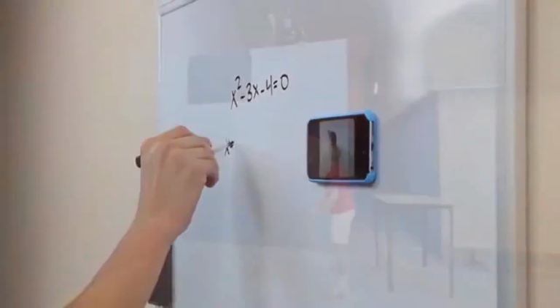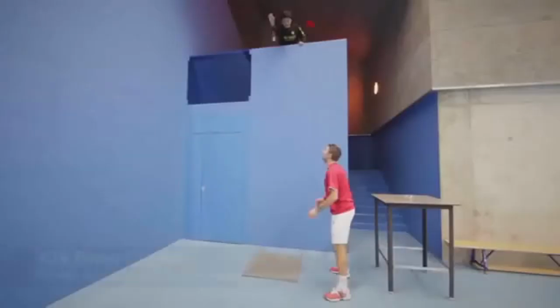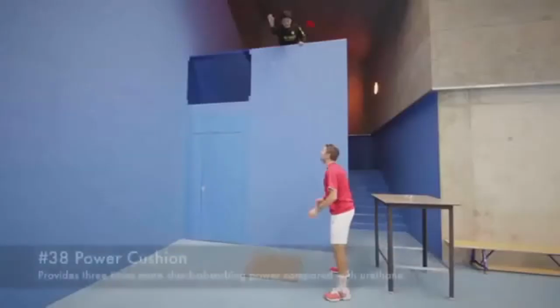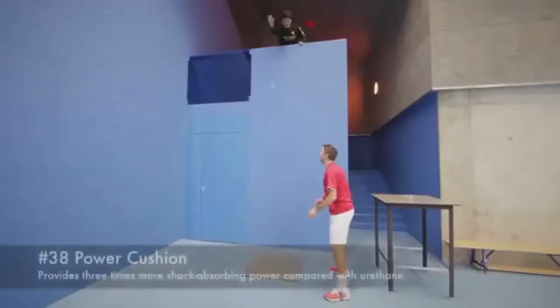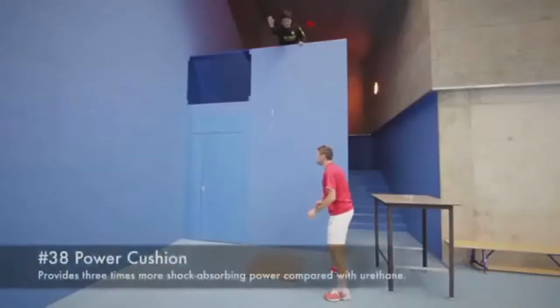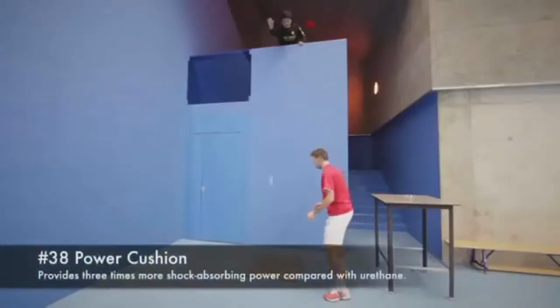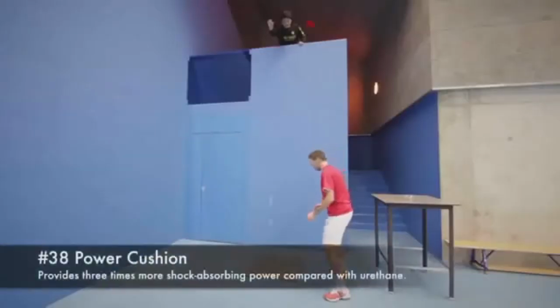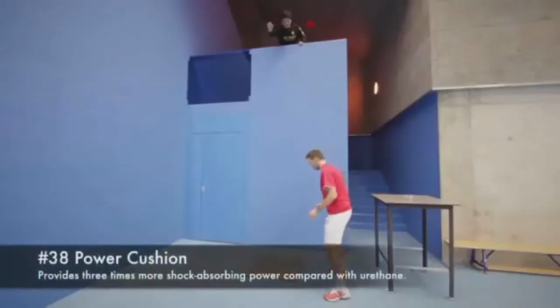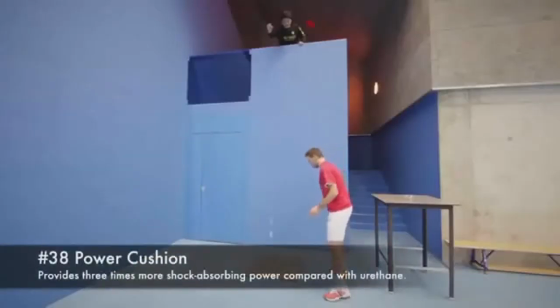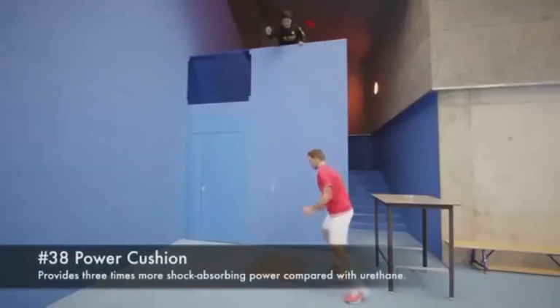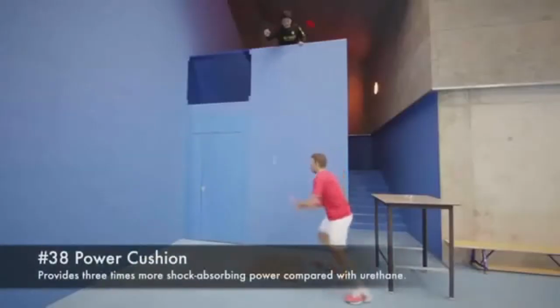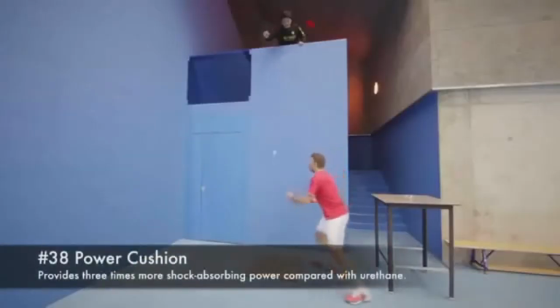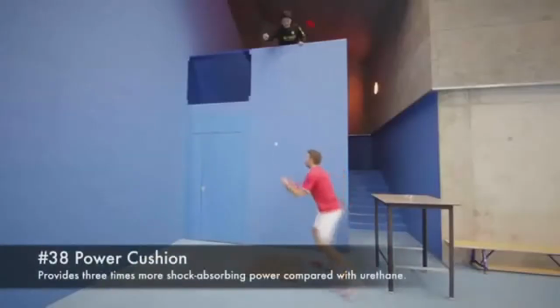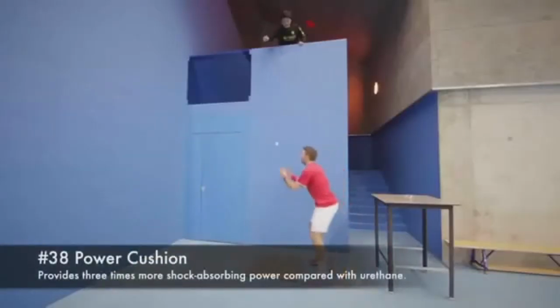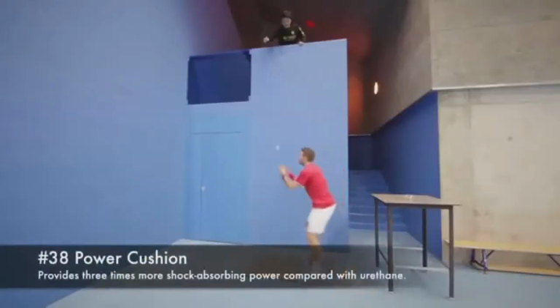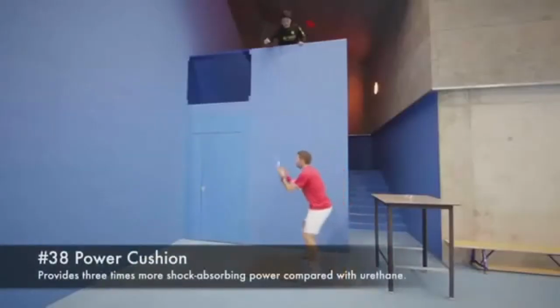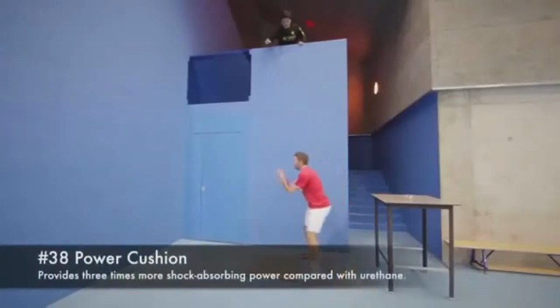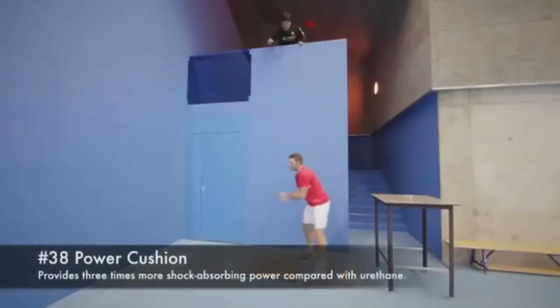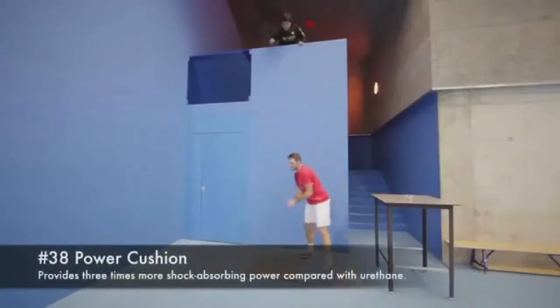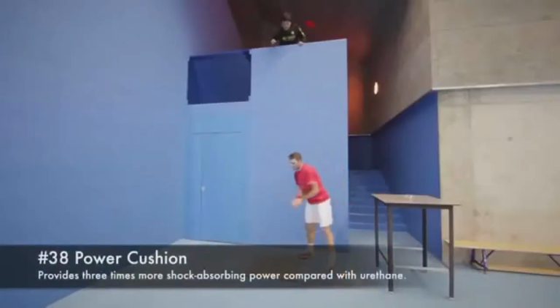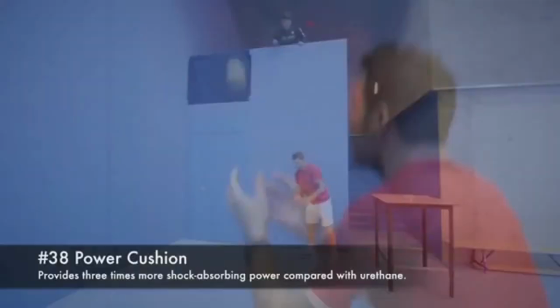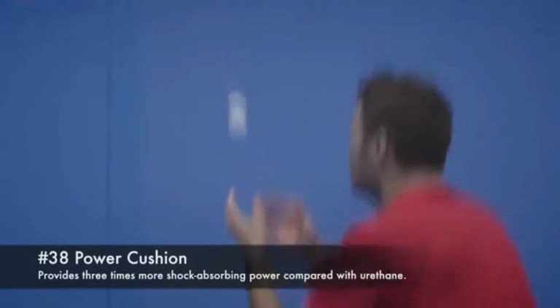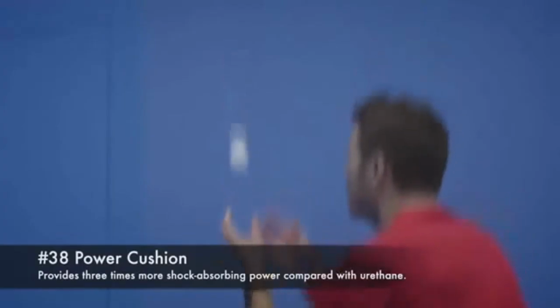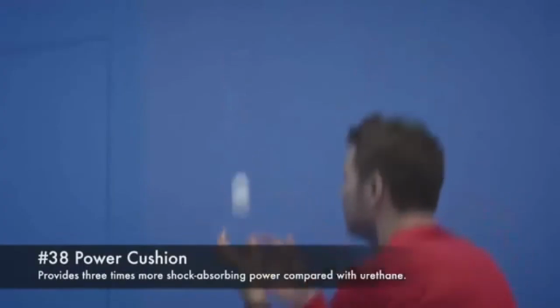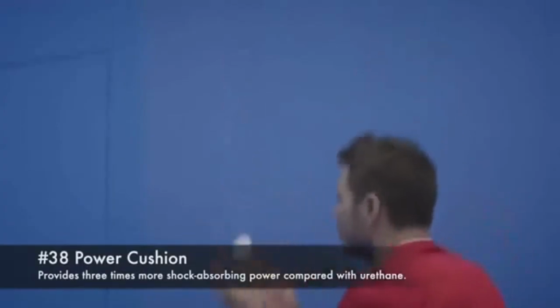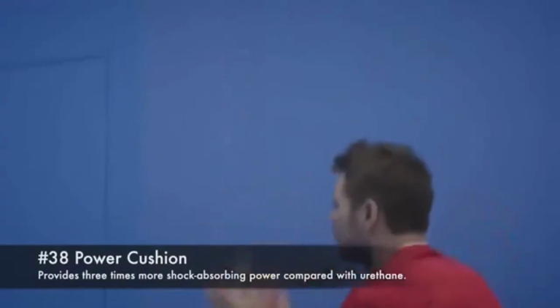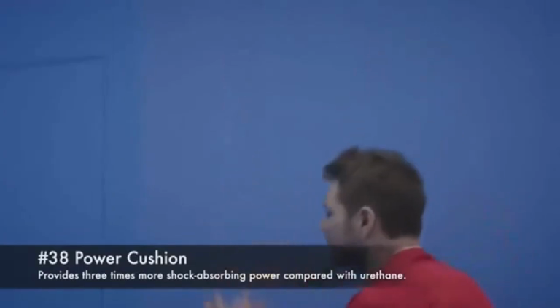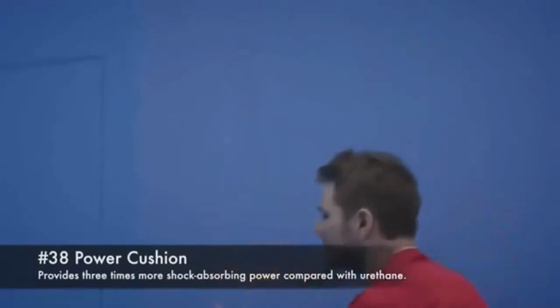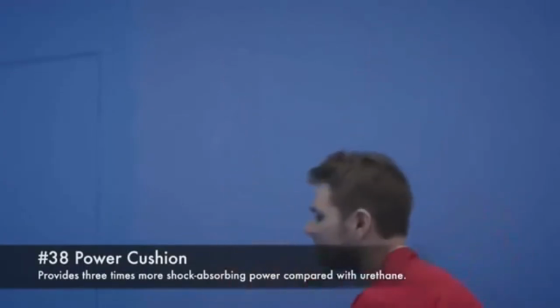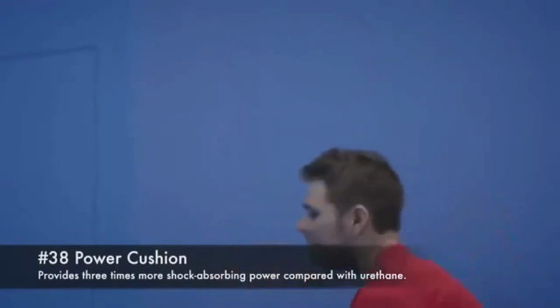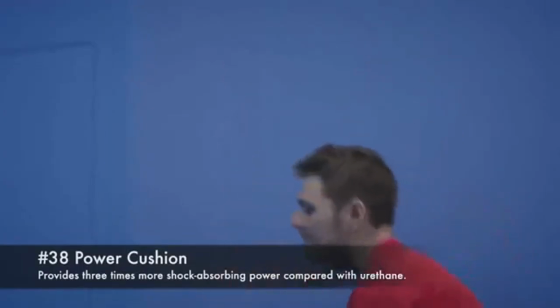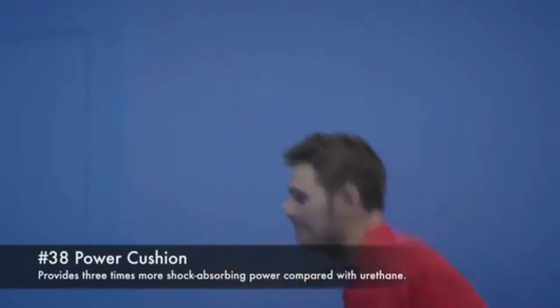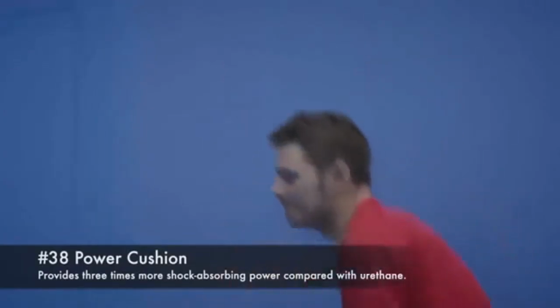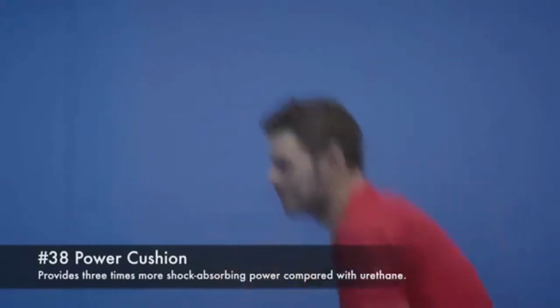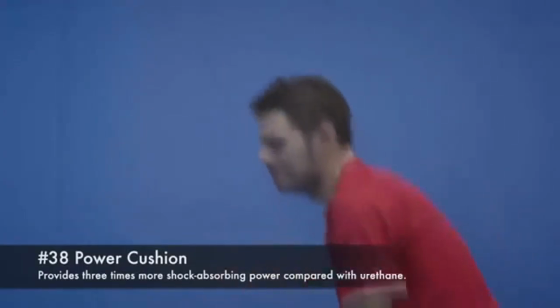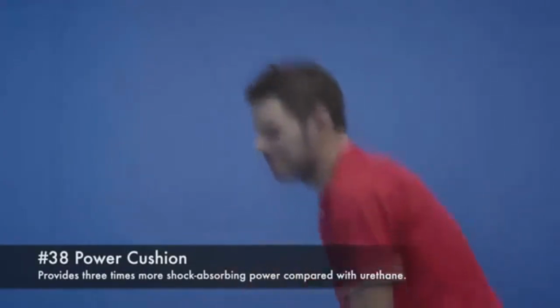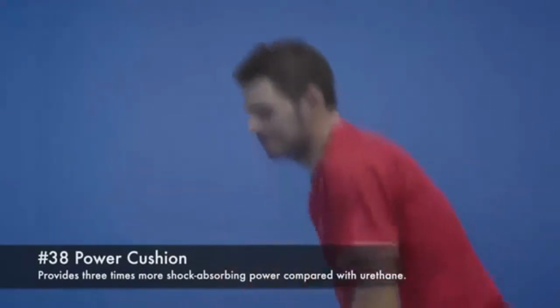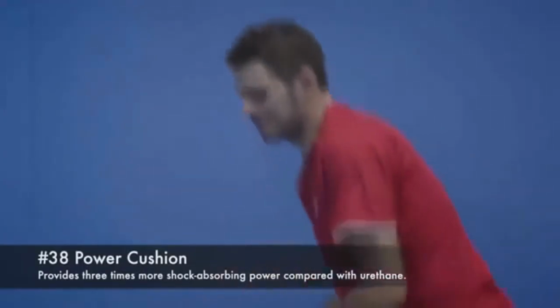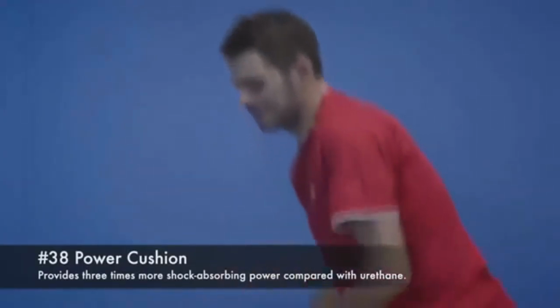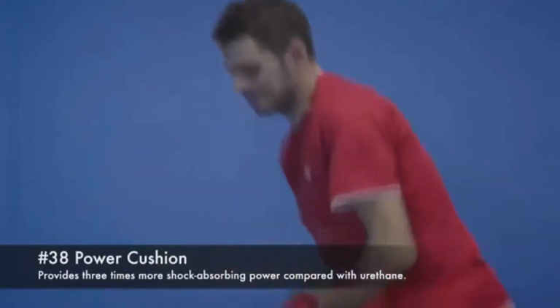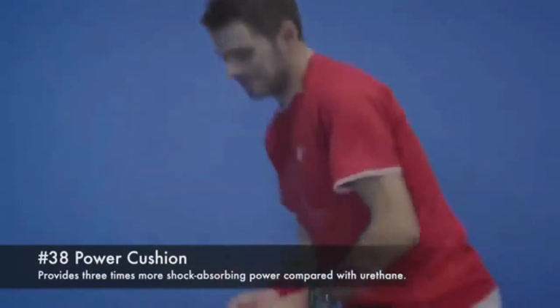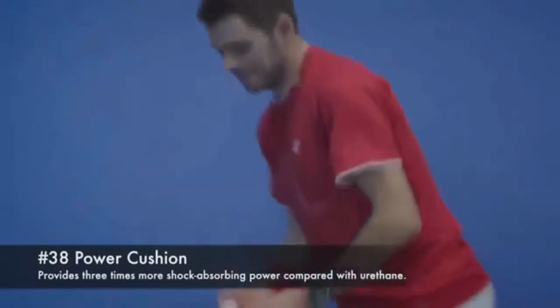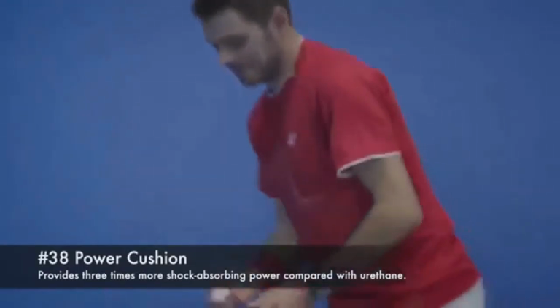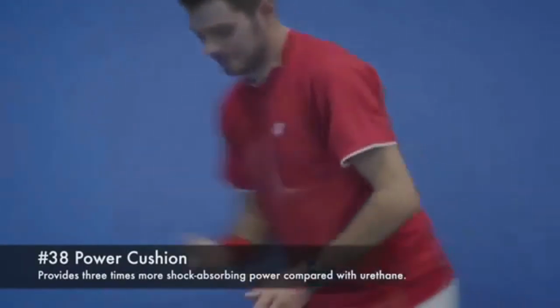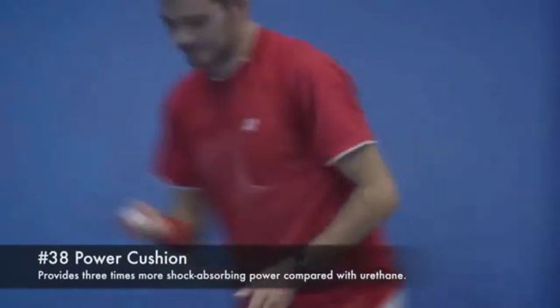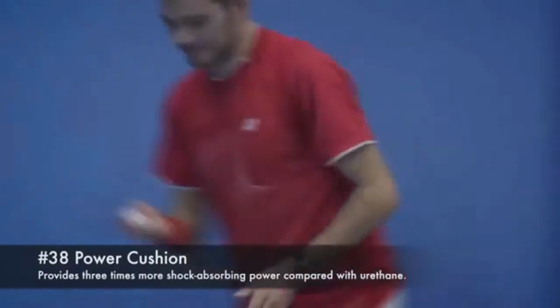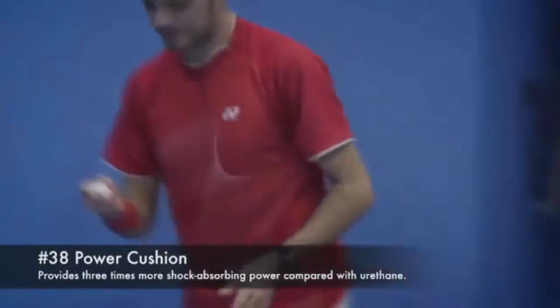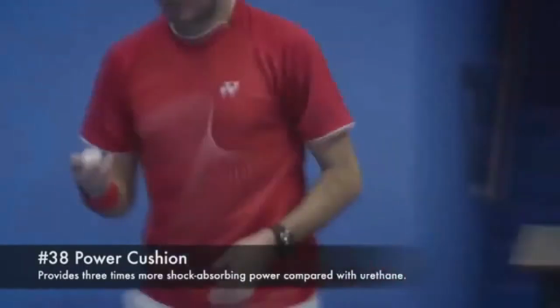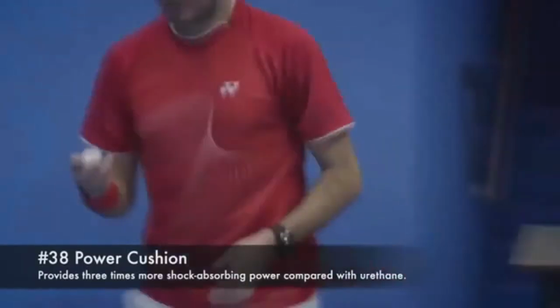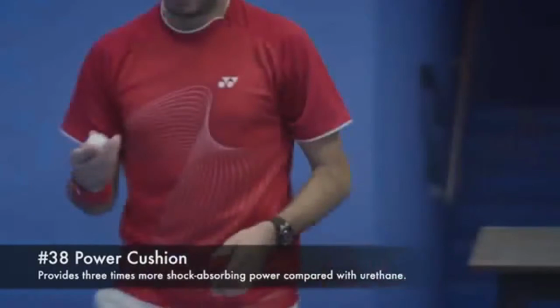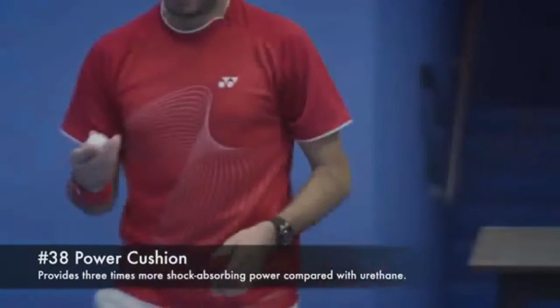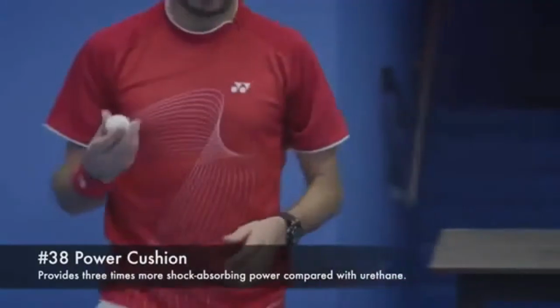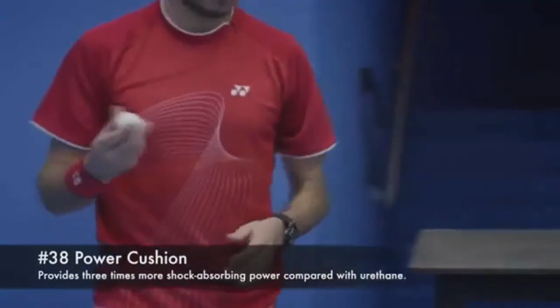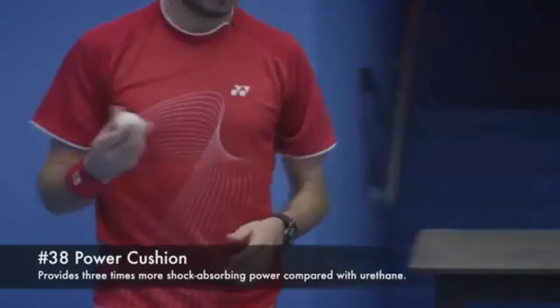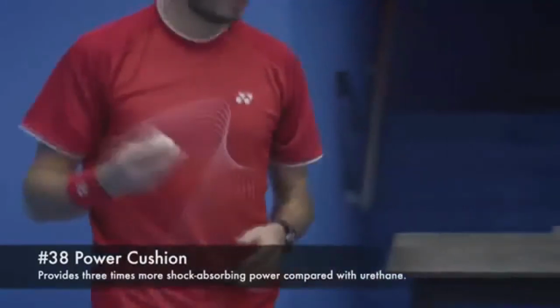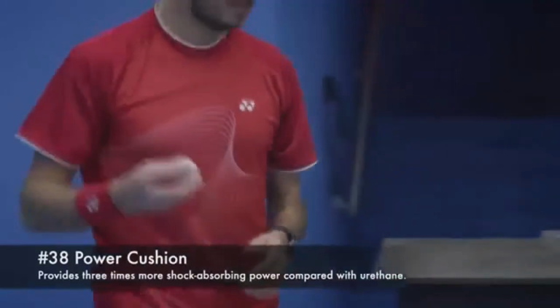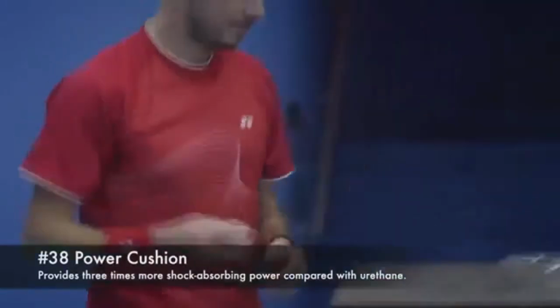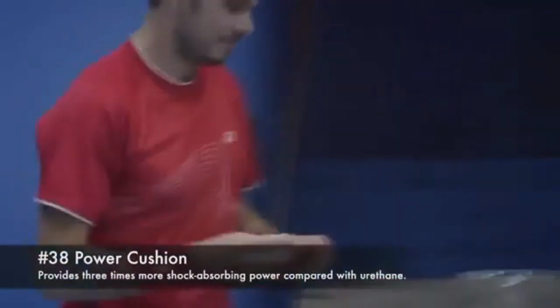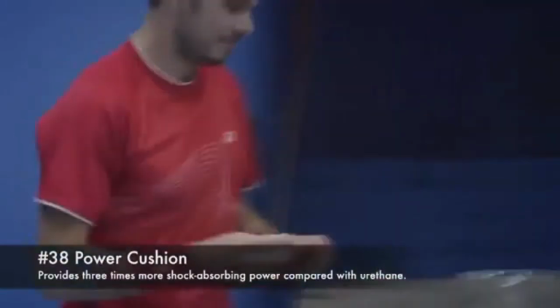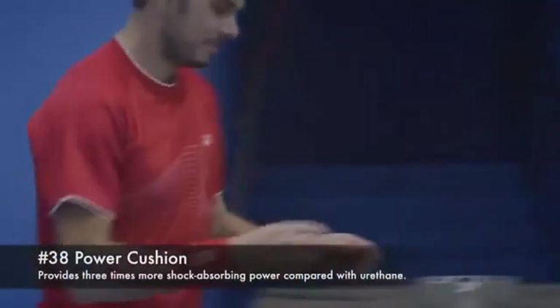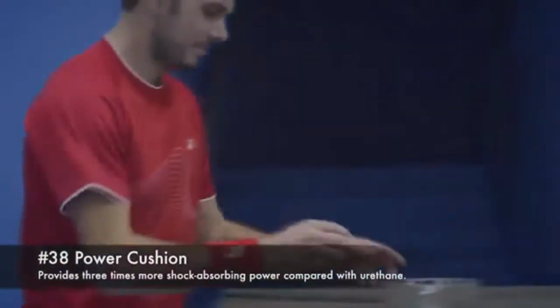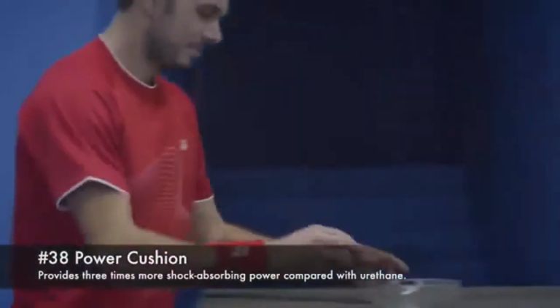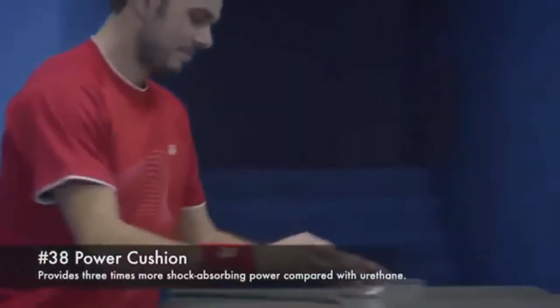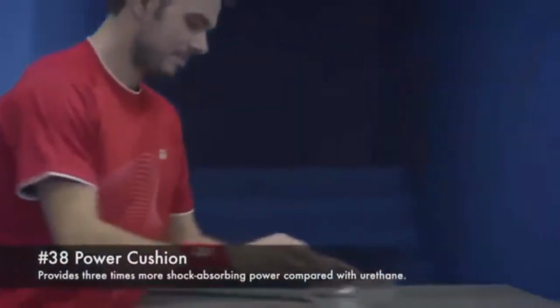Number 38: Power Cushion. Provides 3 times more shock-absorbing power compared with urethane.